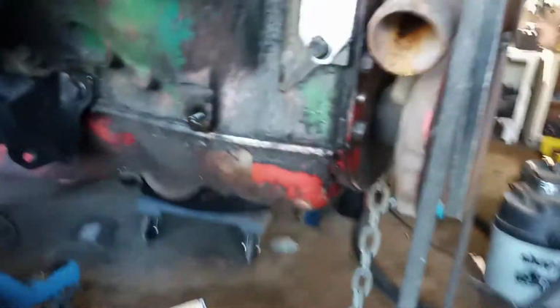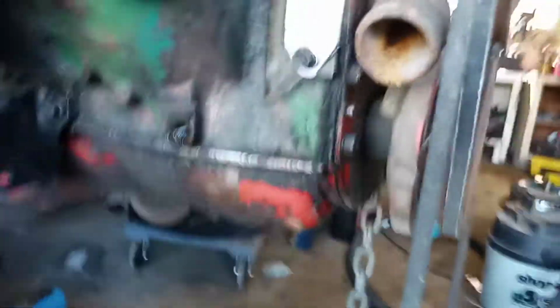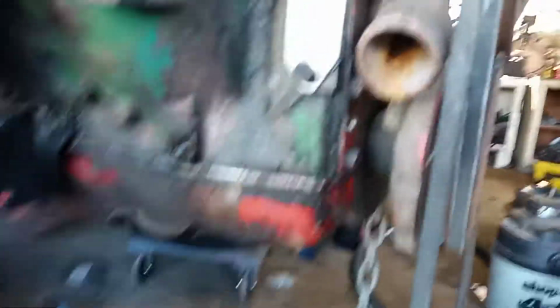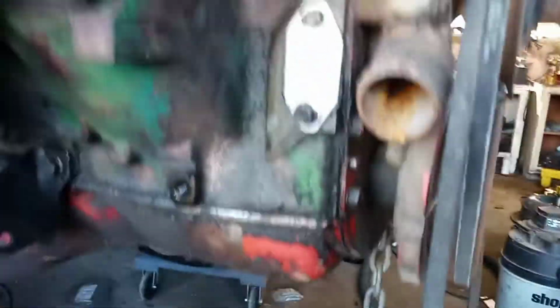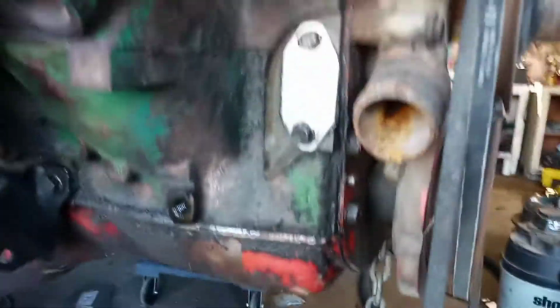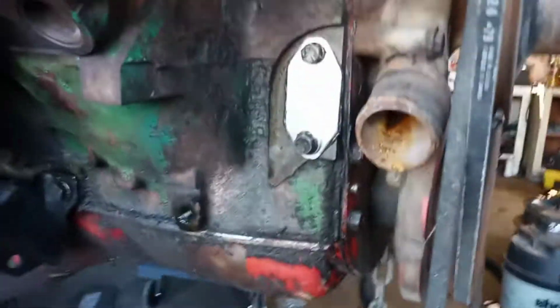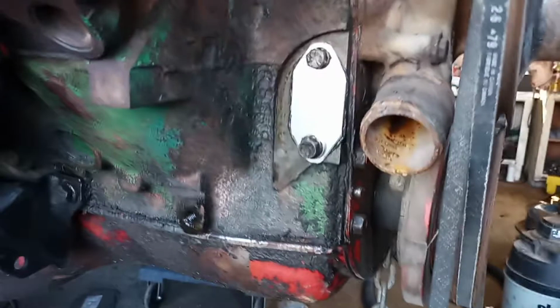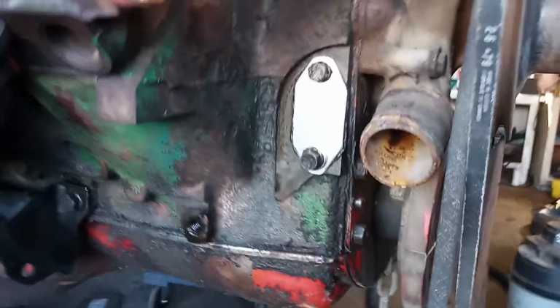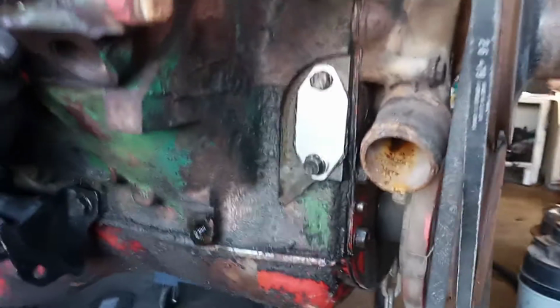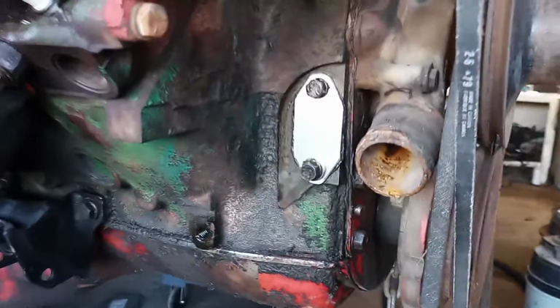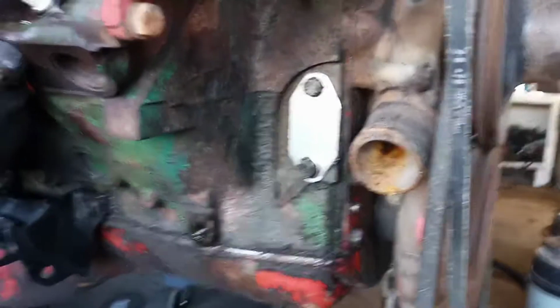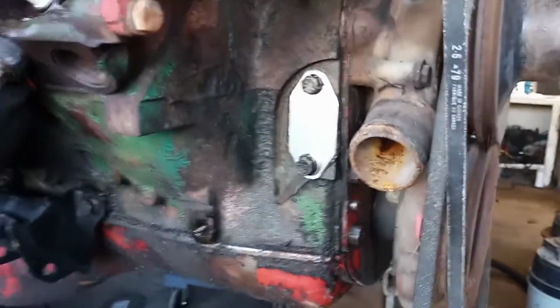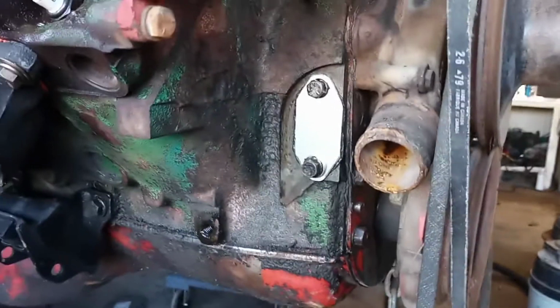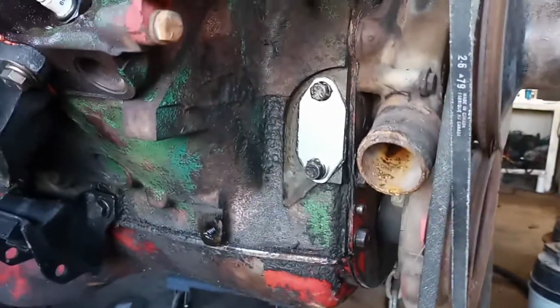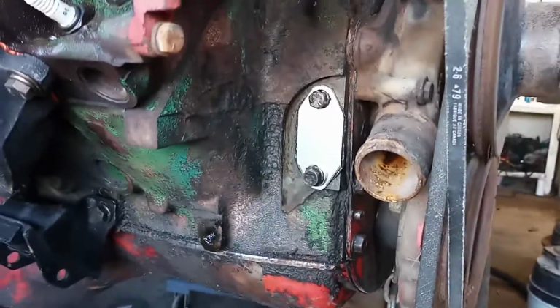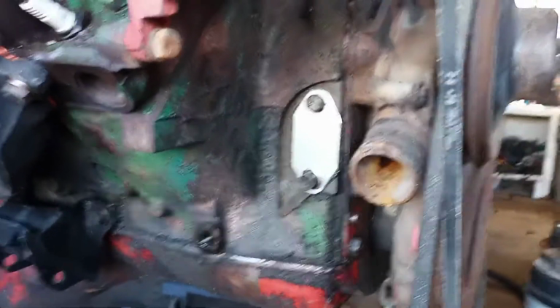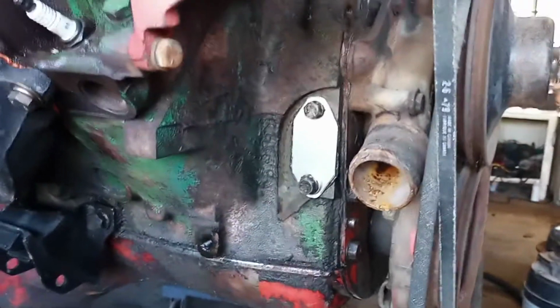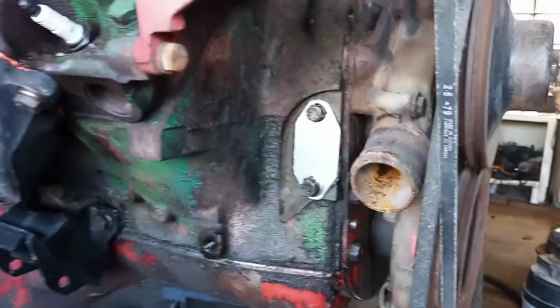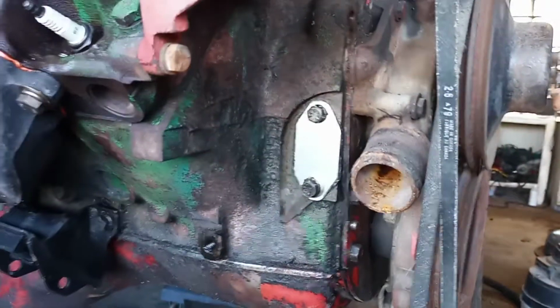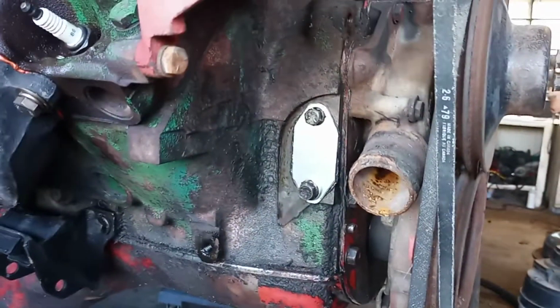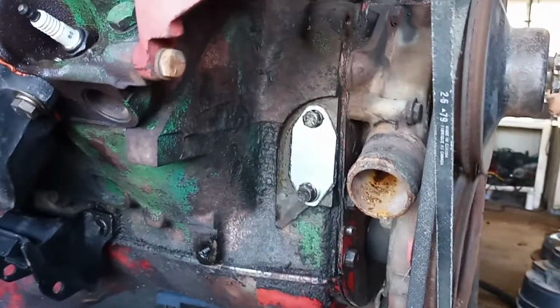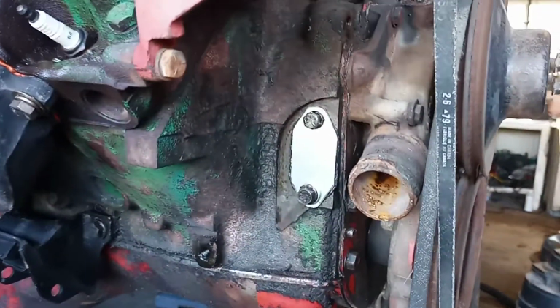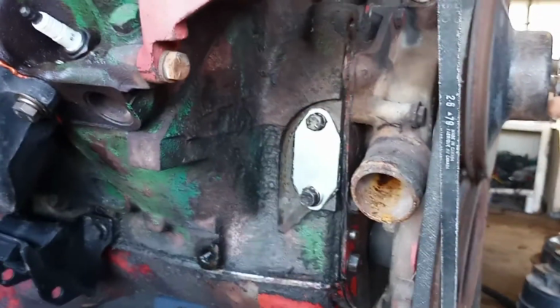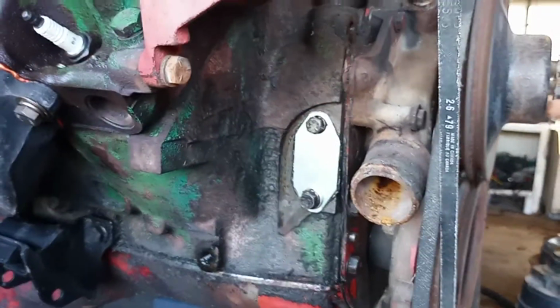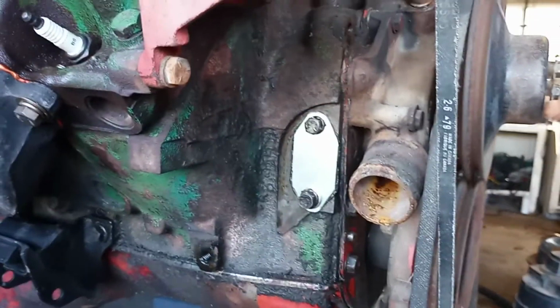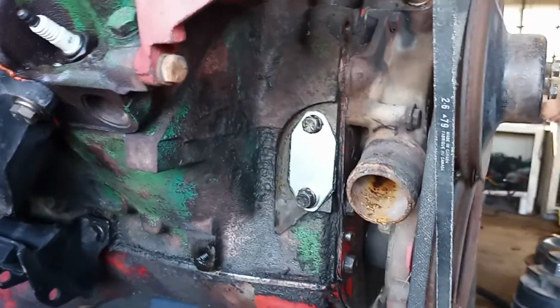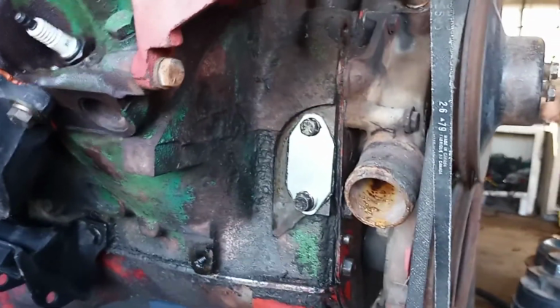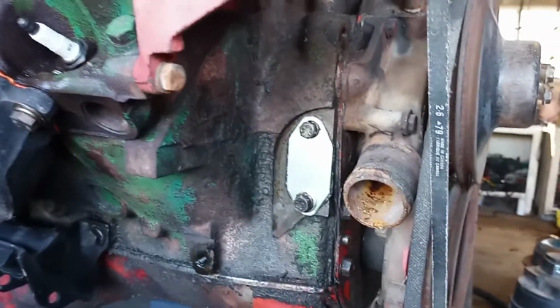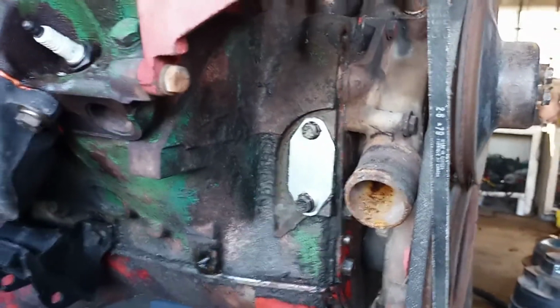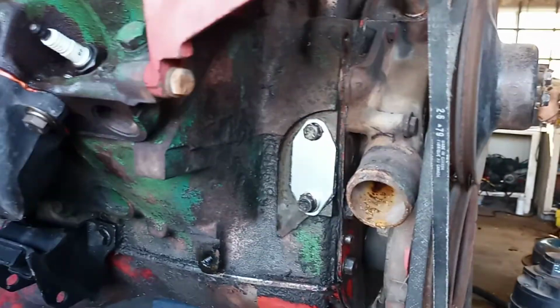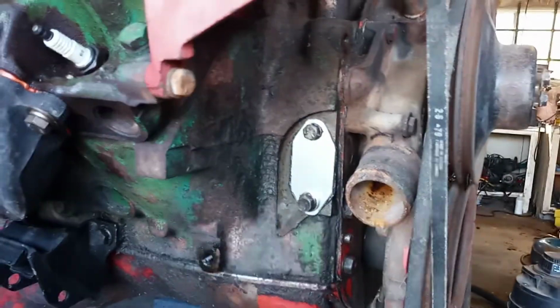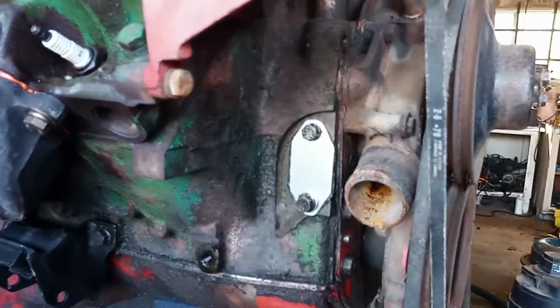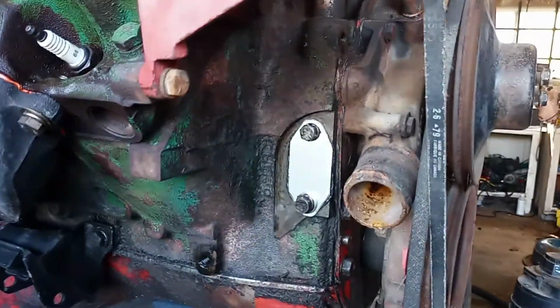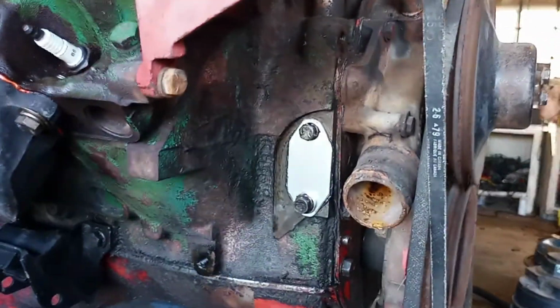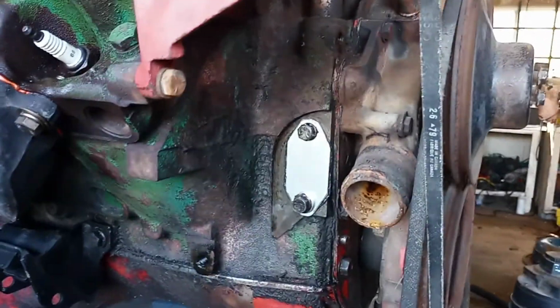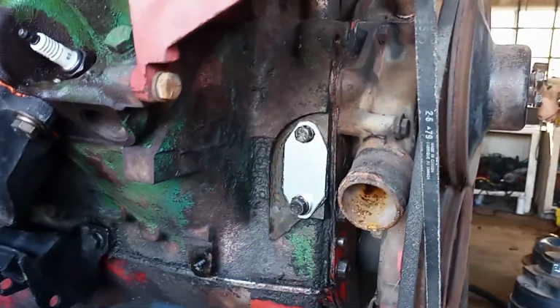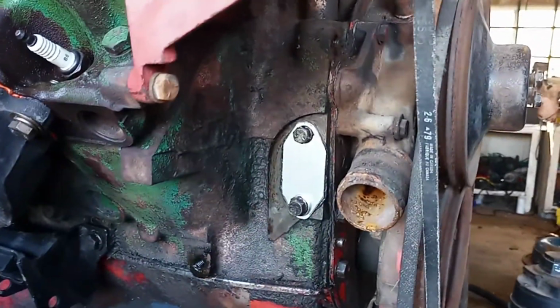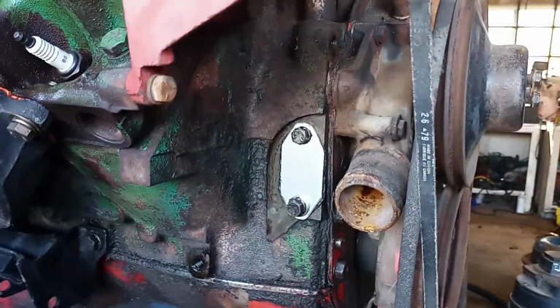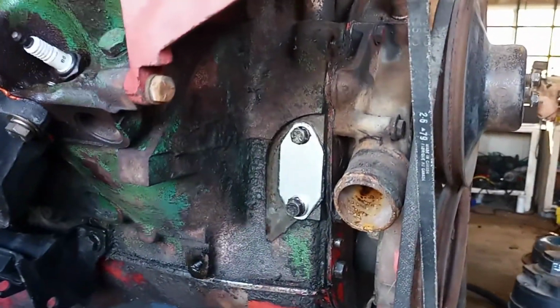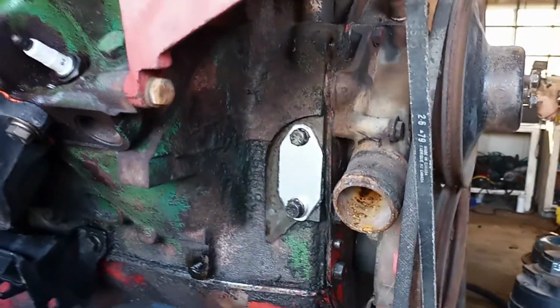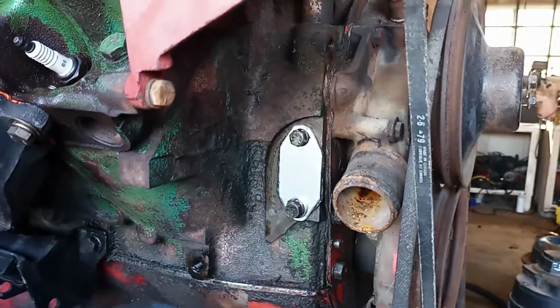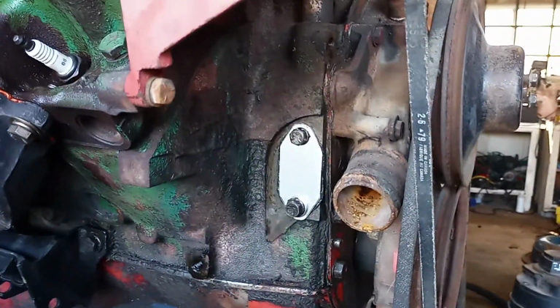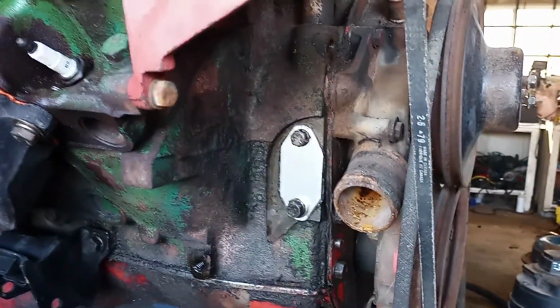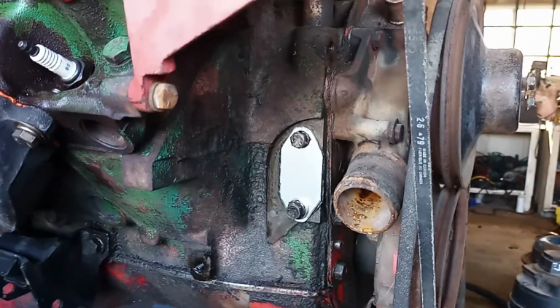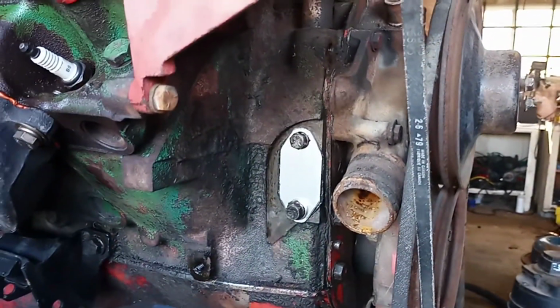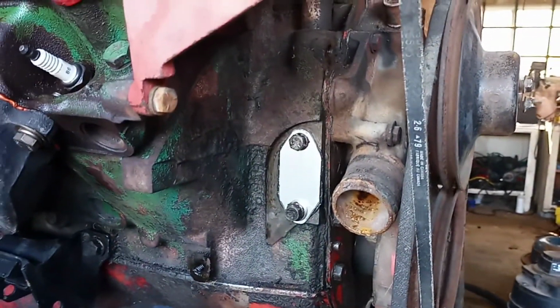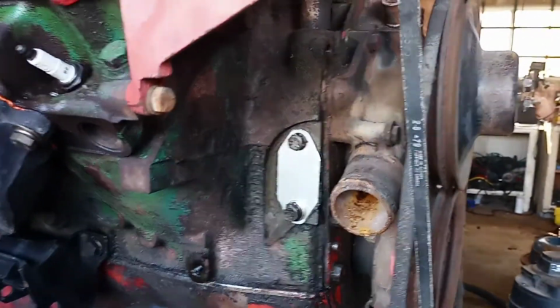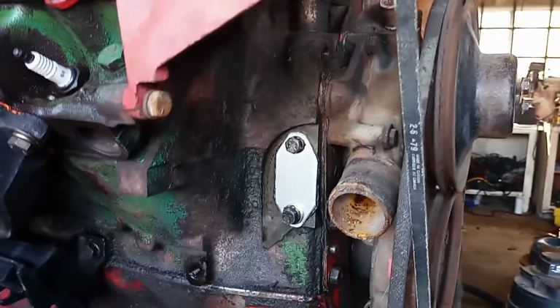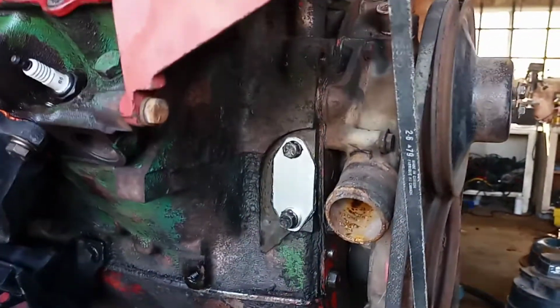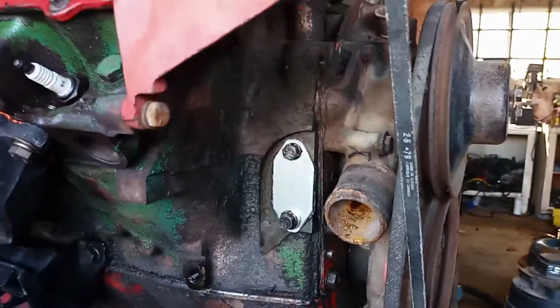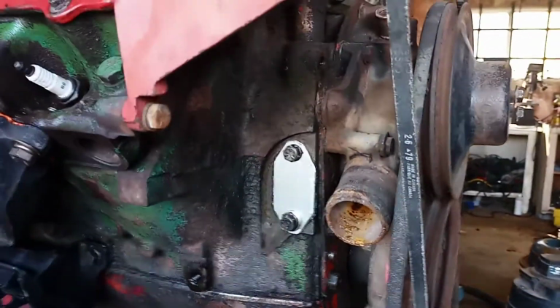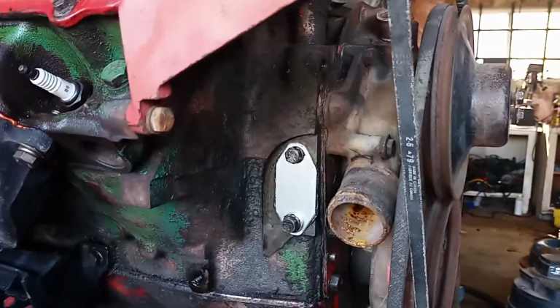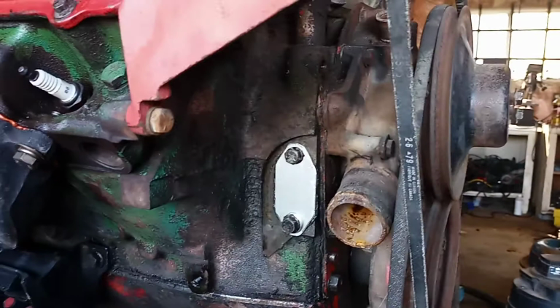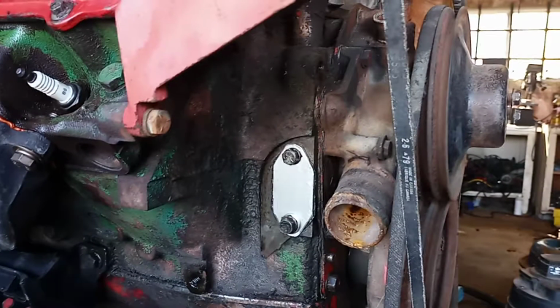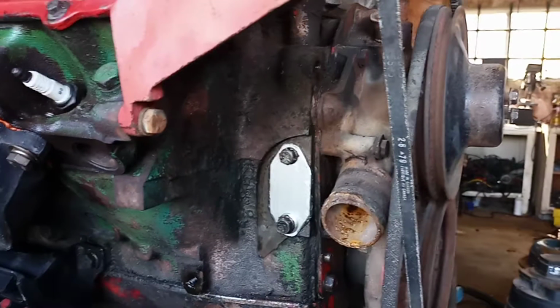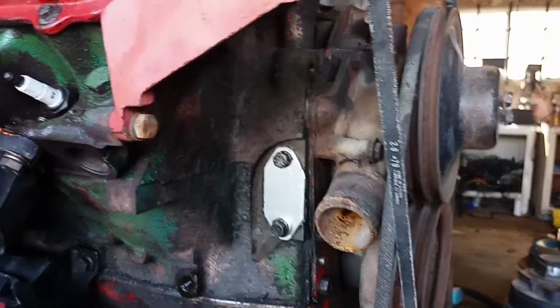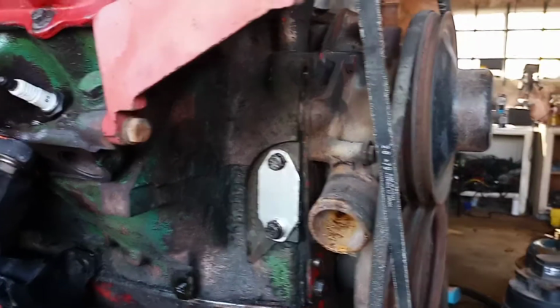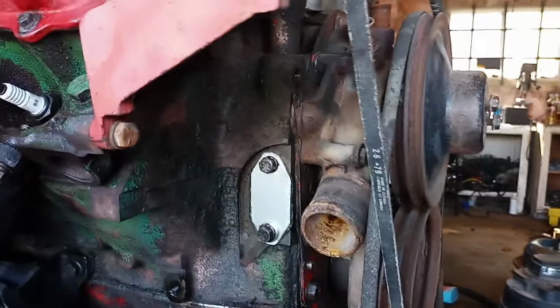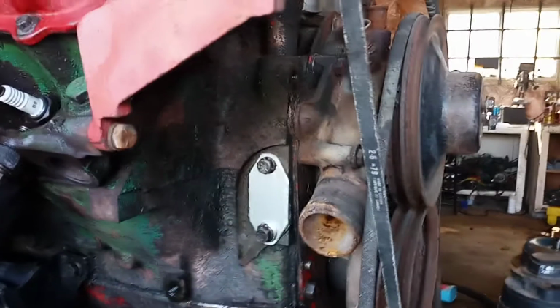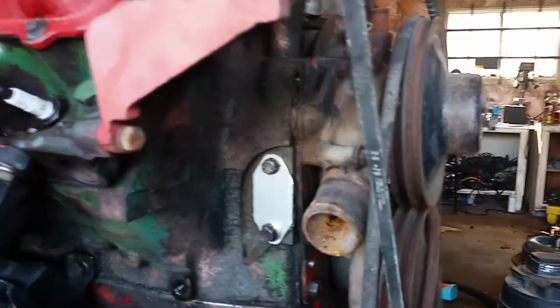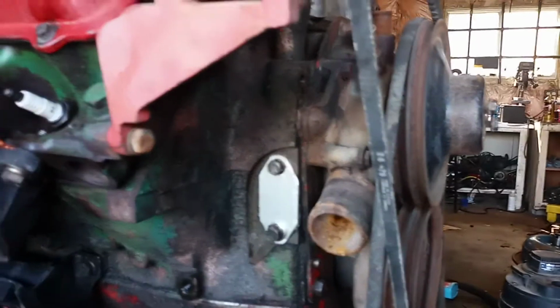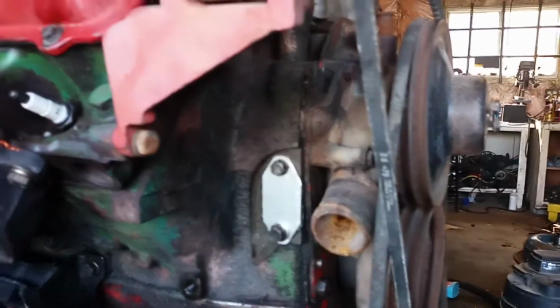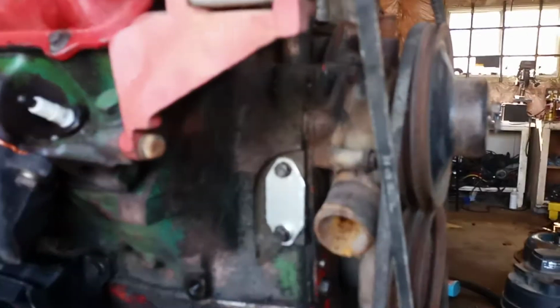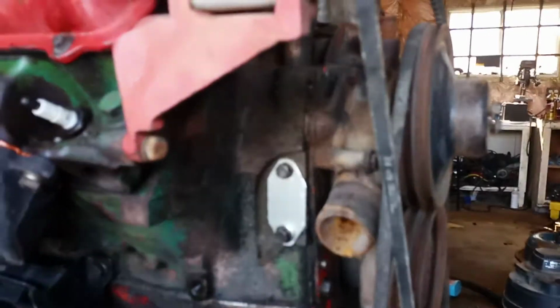I took a piece of aluminum and made a block-off plate. I'm going to run an electric pump I got, same with electric fans.